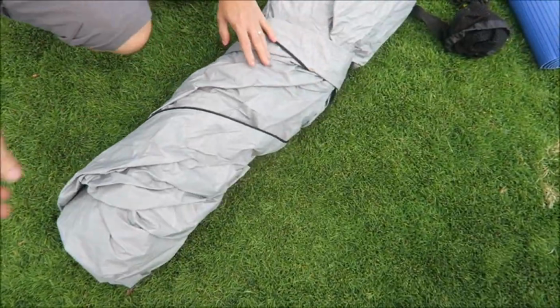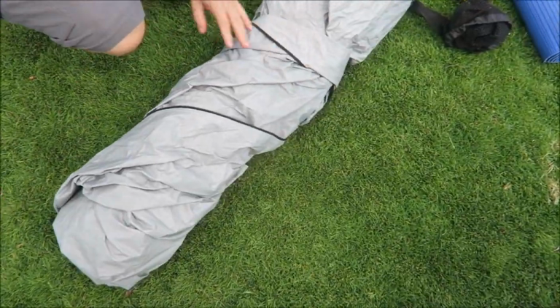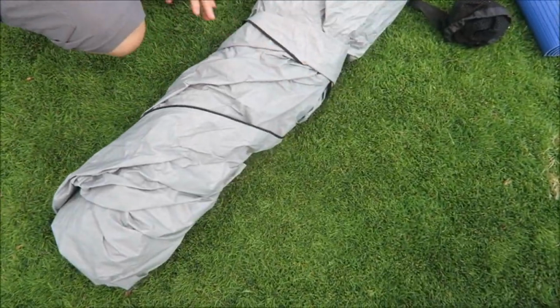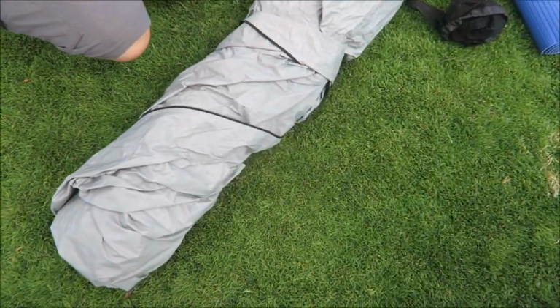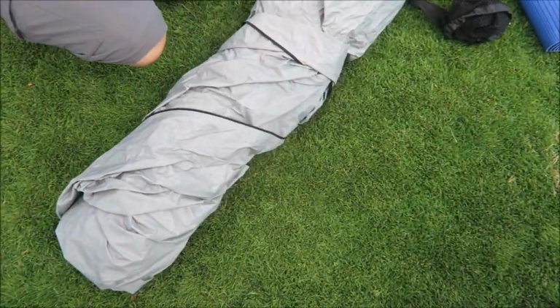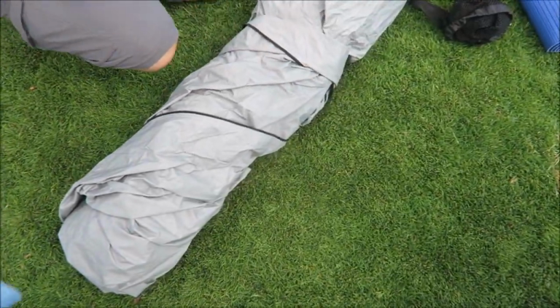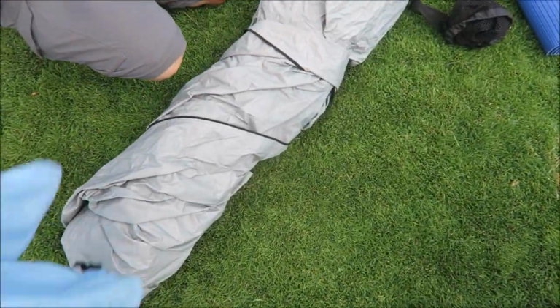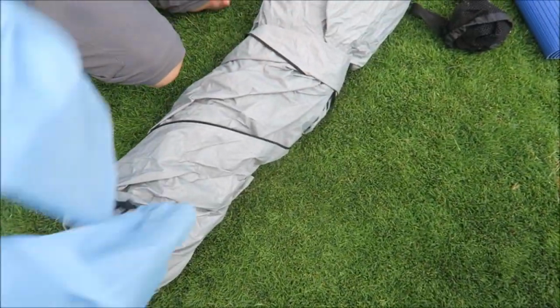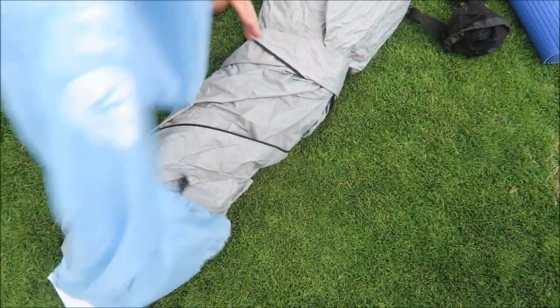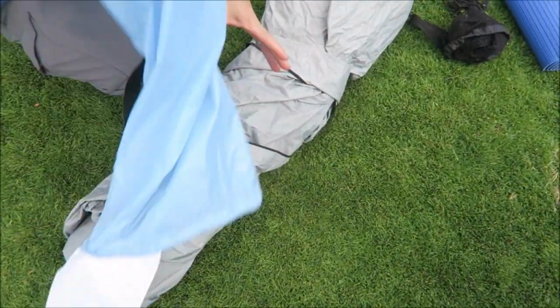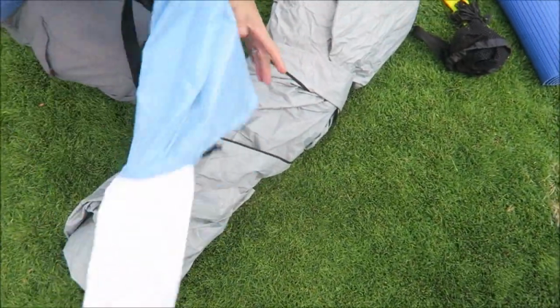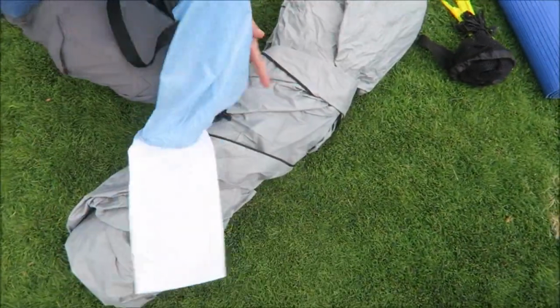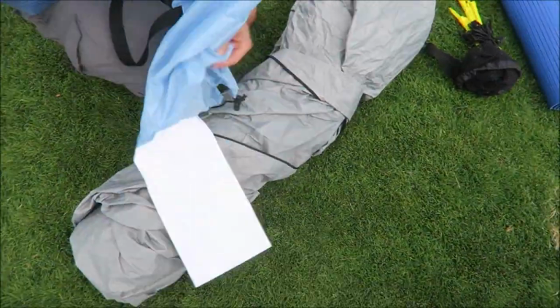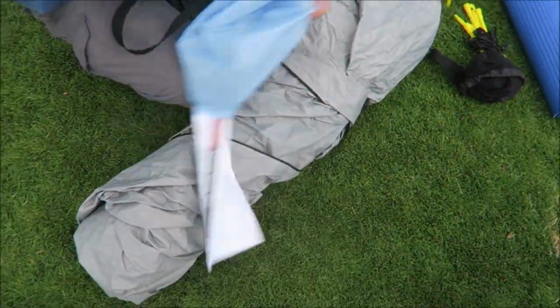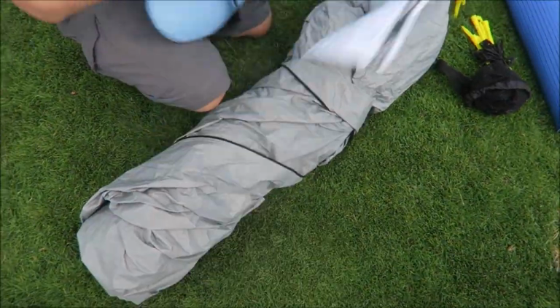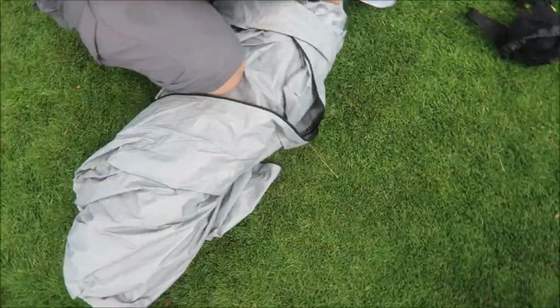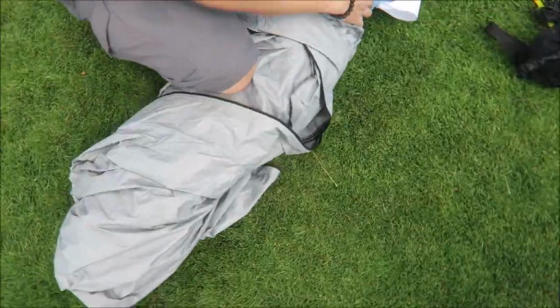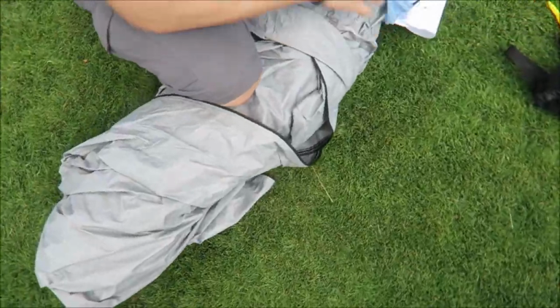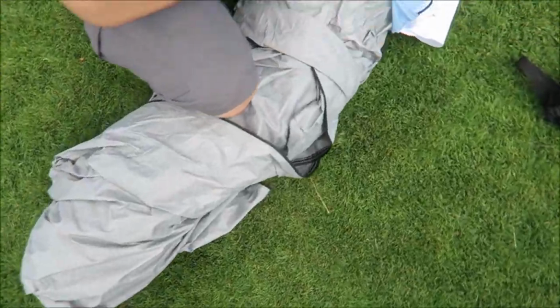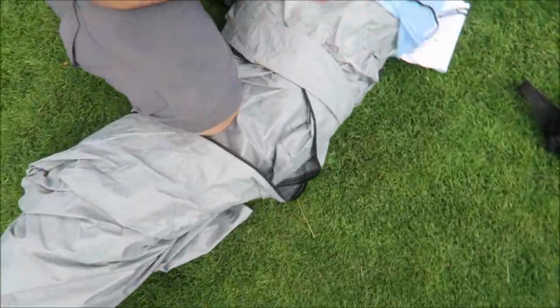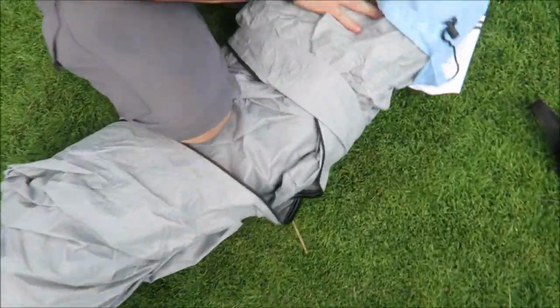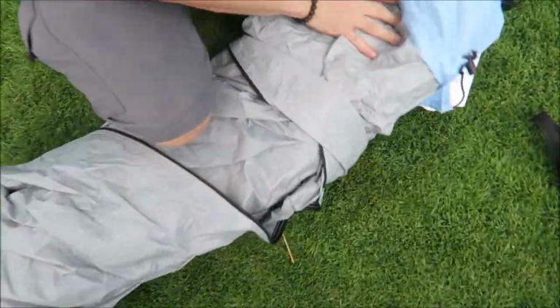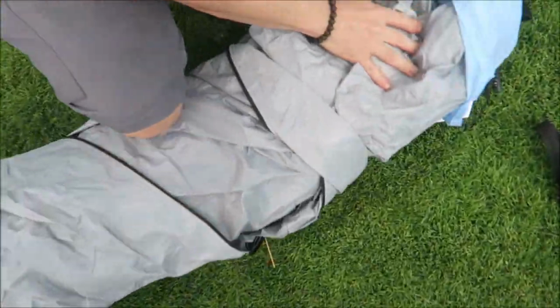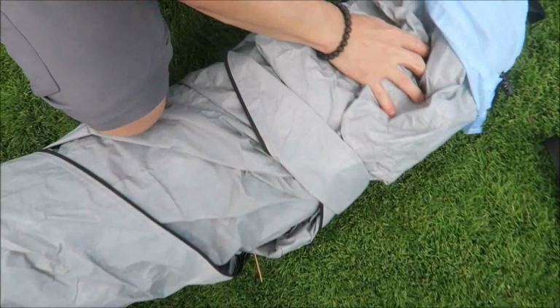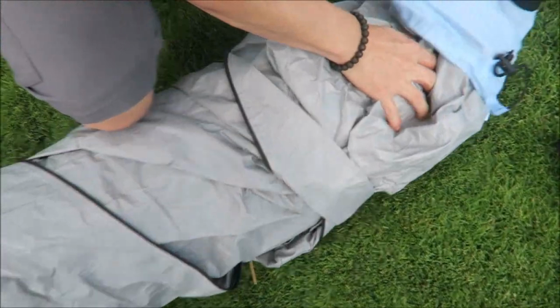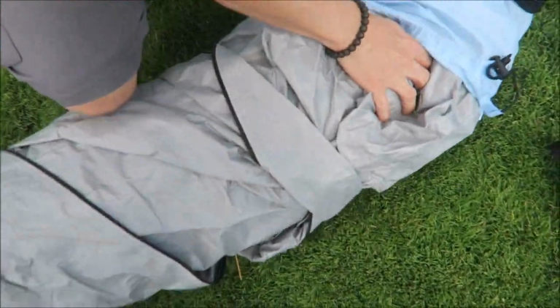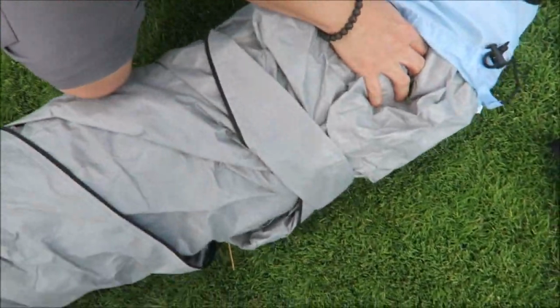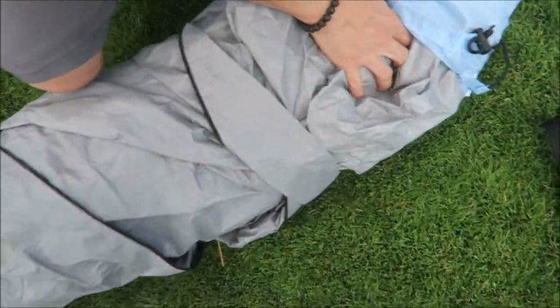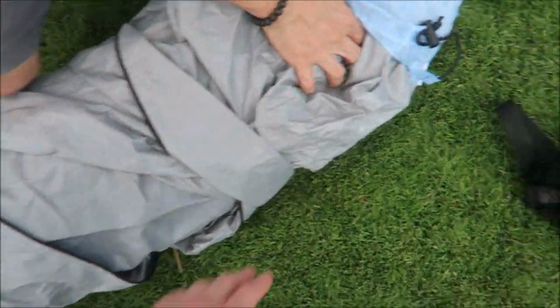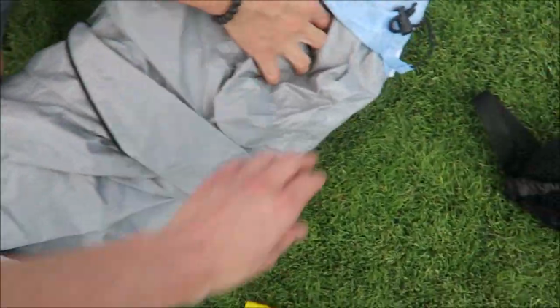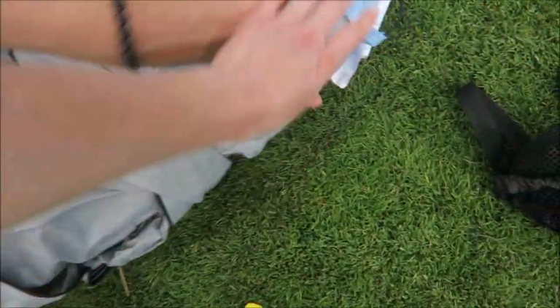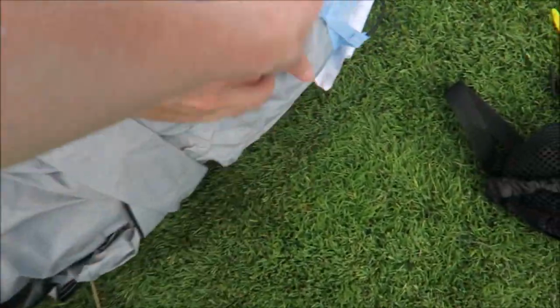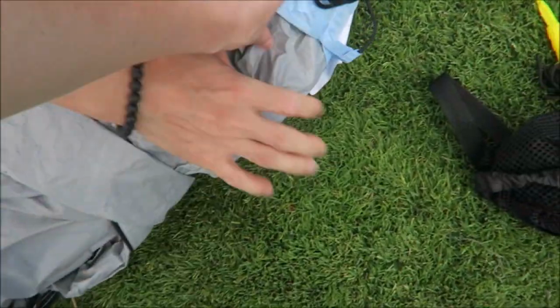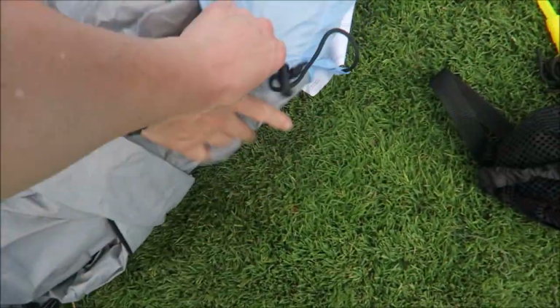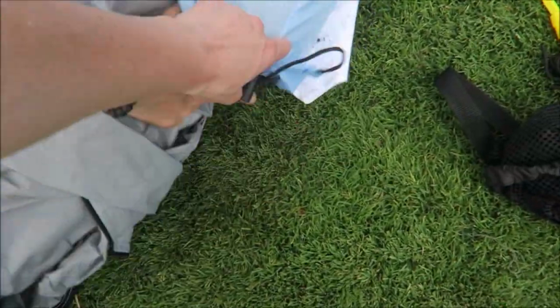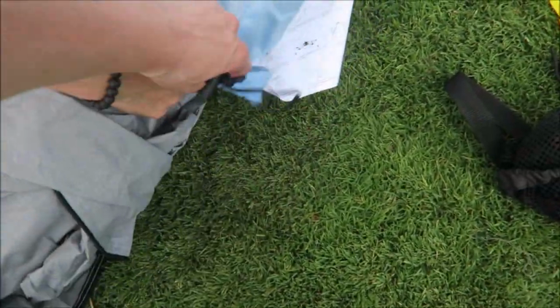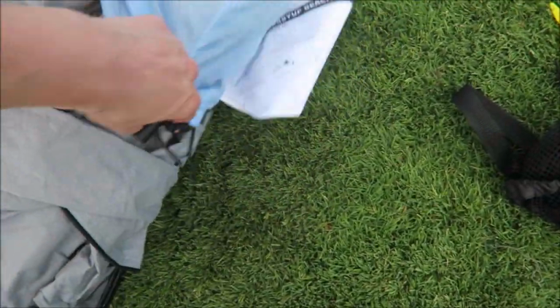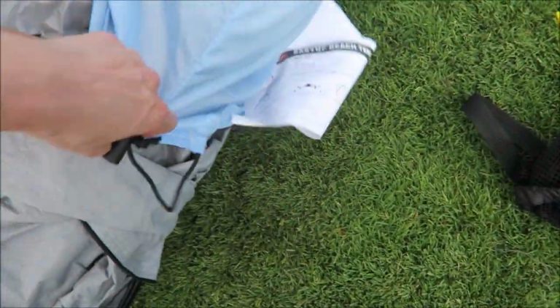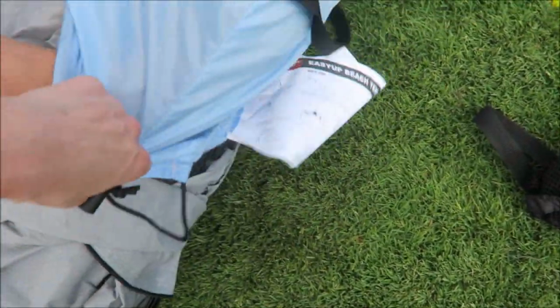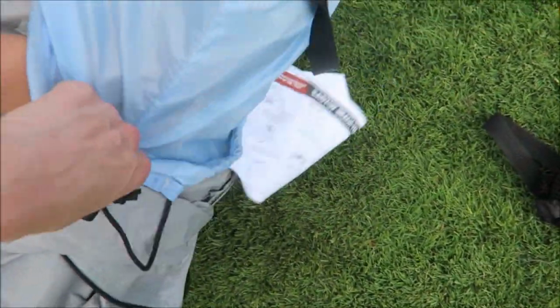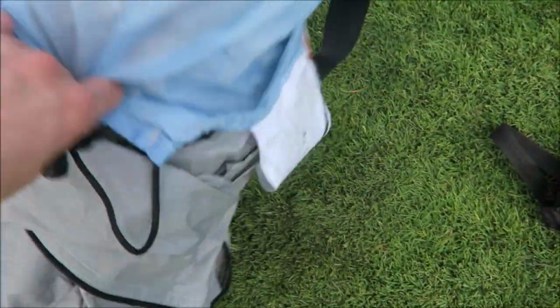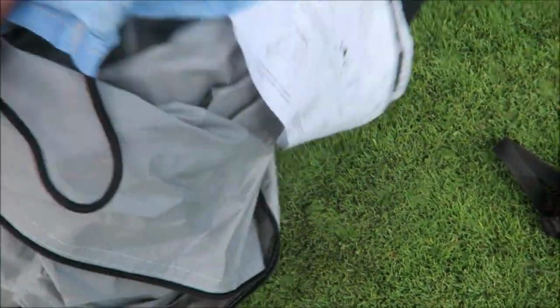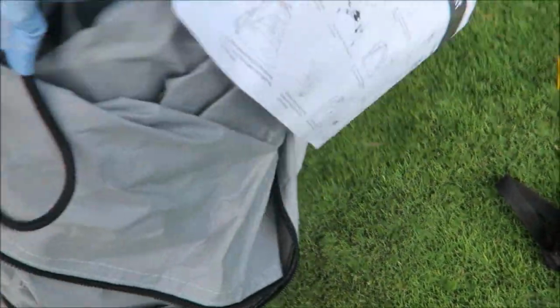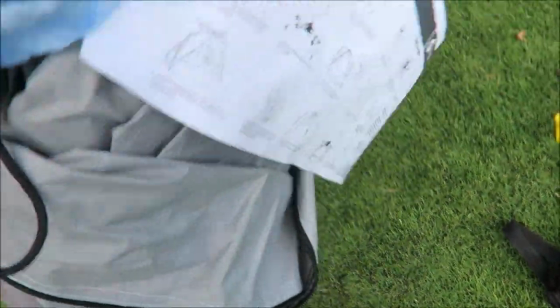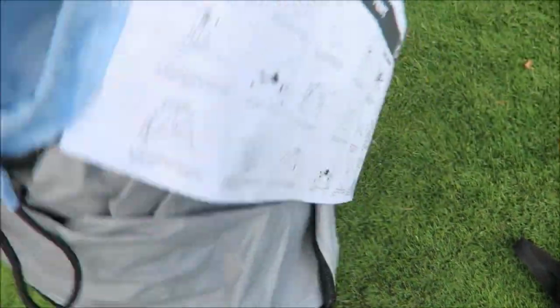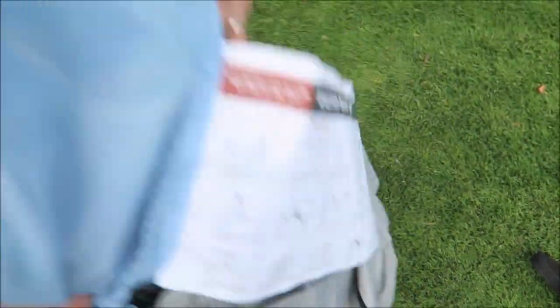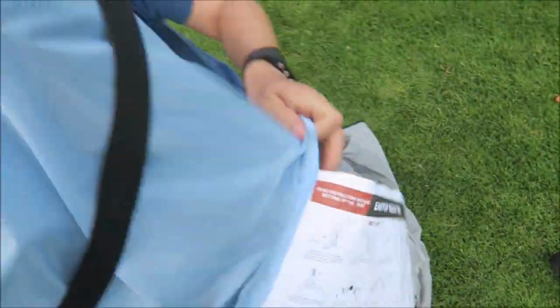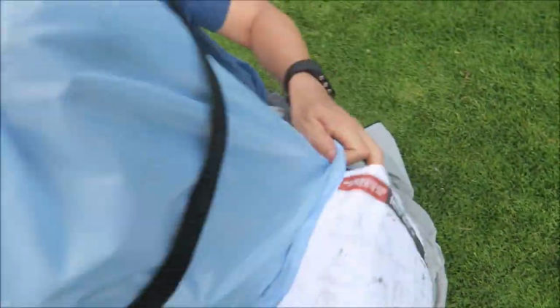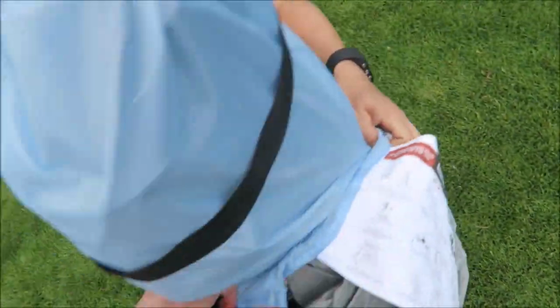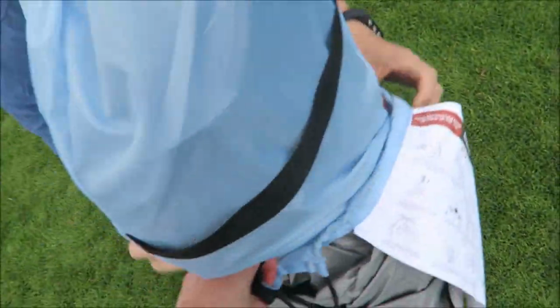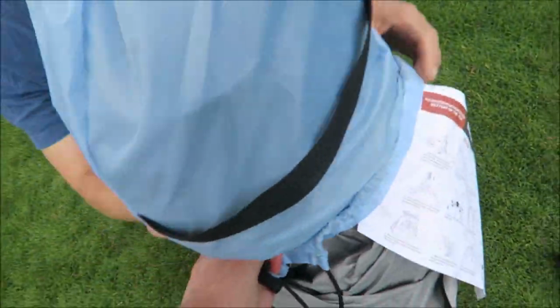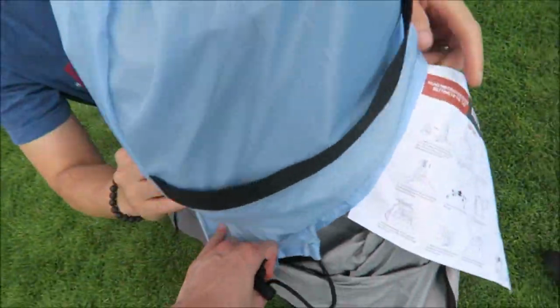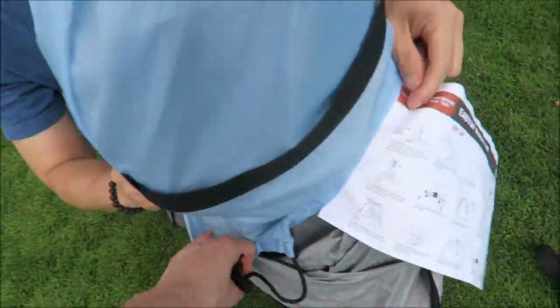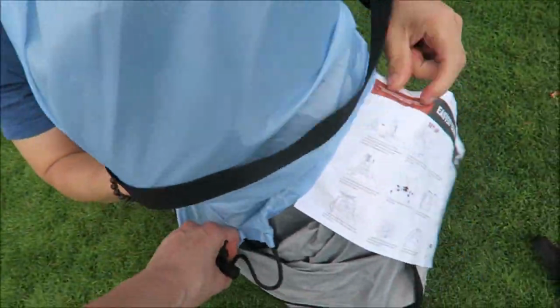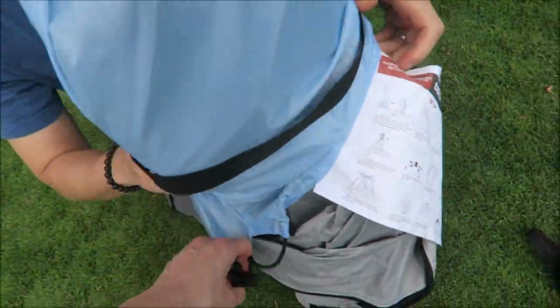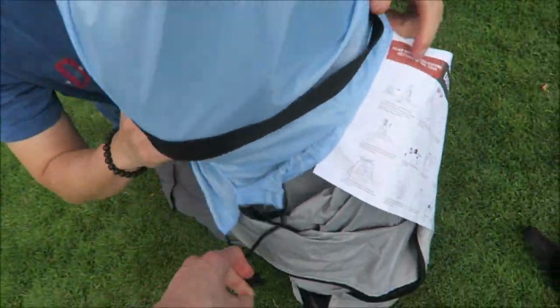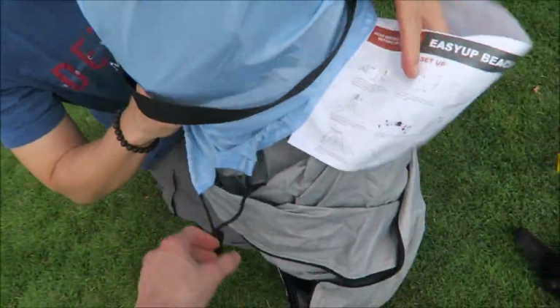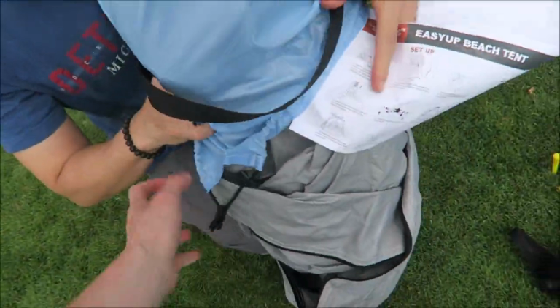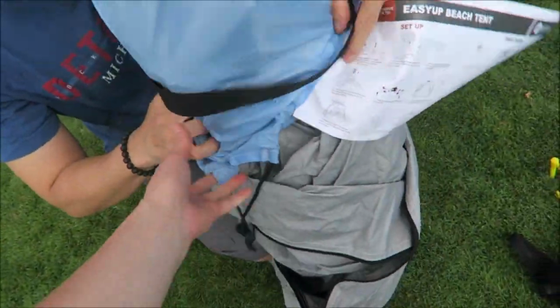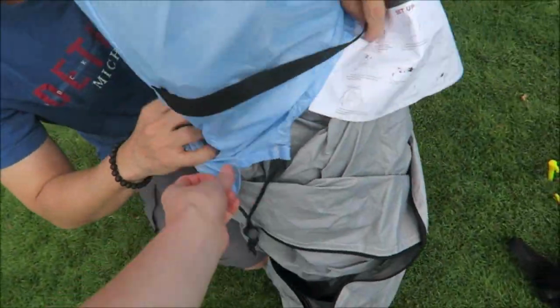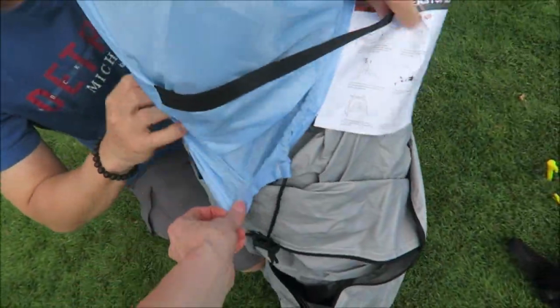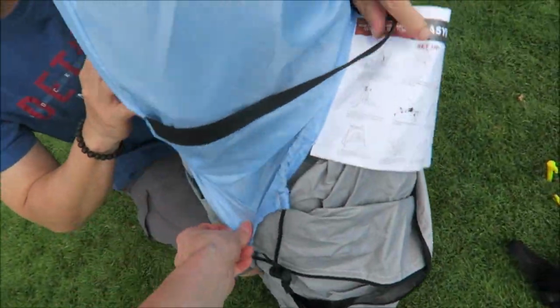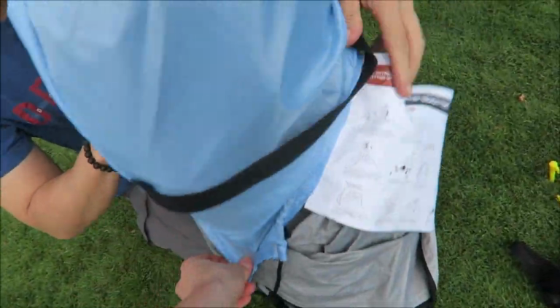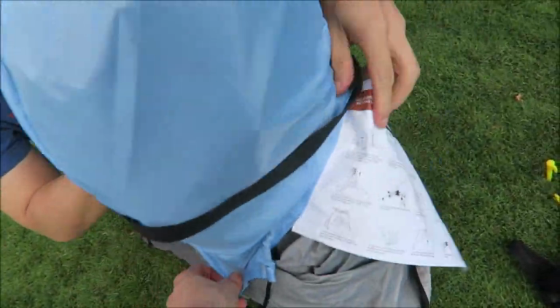There's a belt — hold it nicely and back into the bag. Easy. All right.